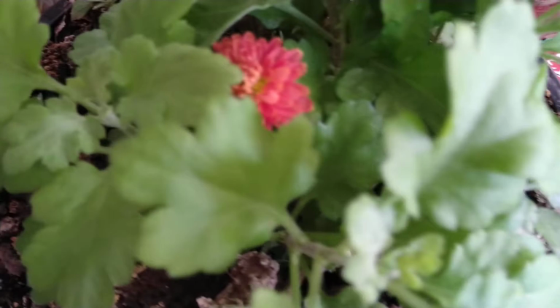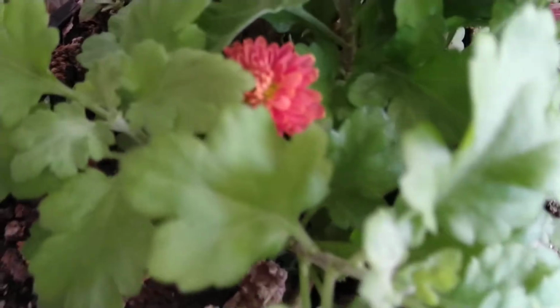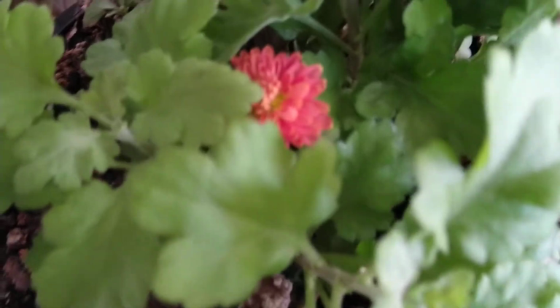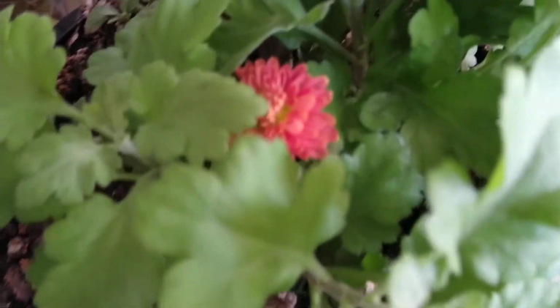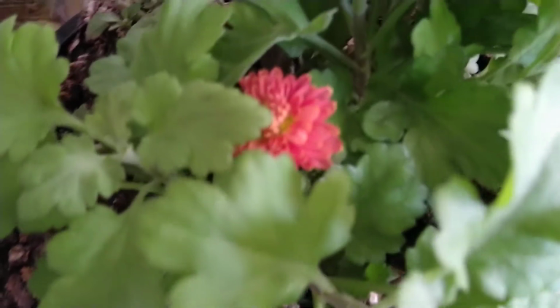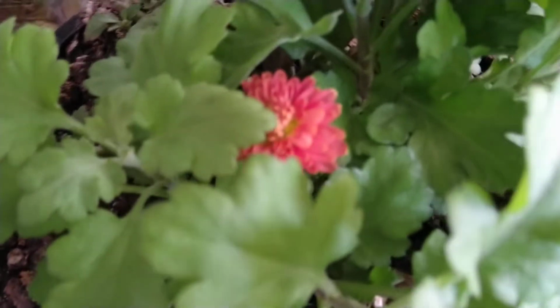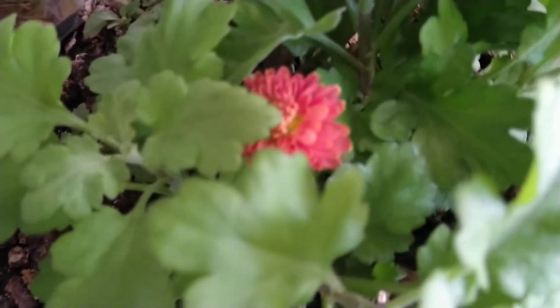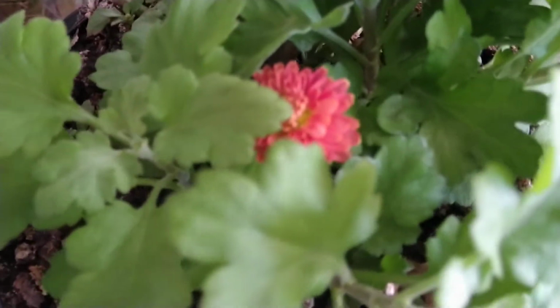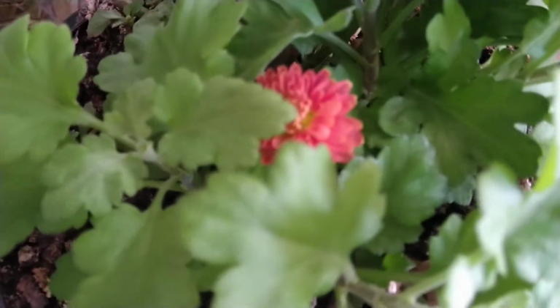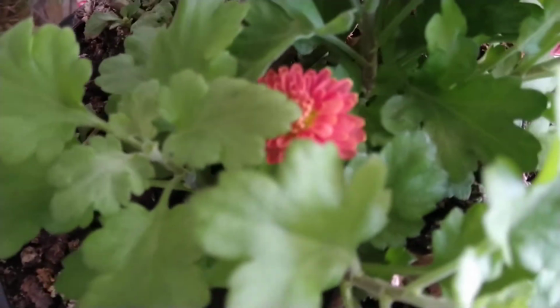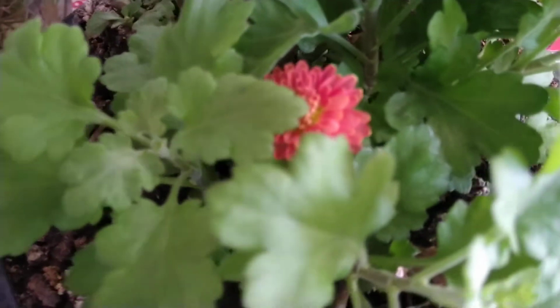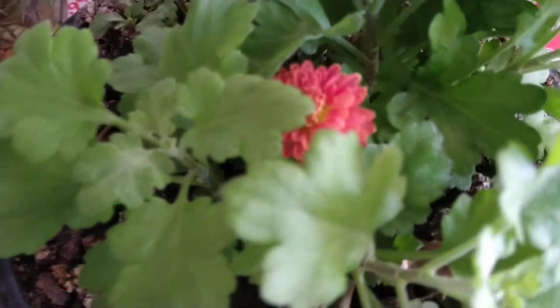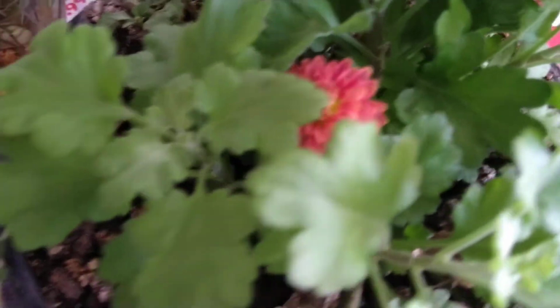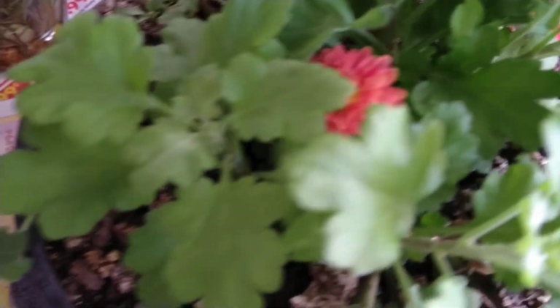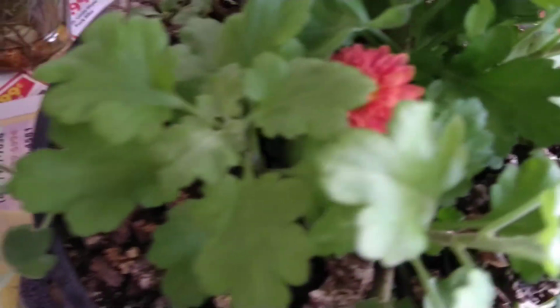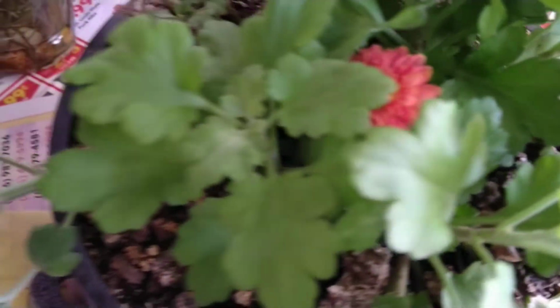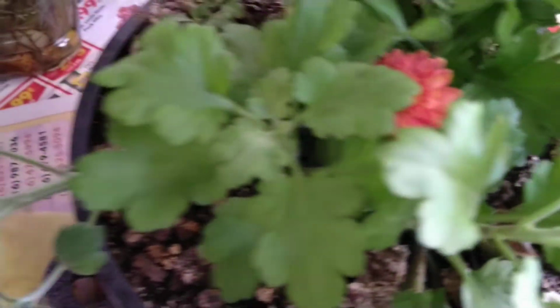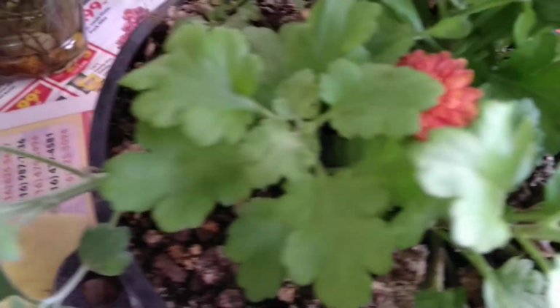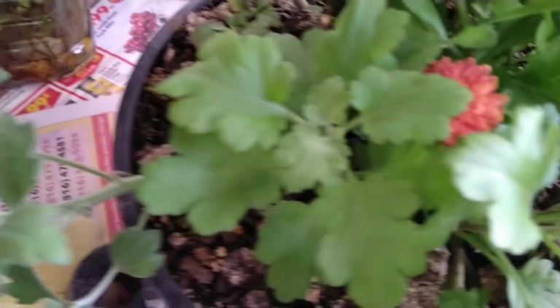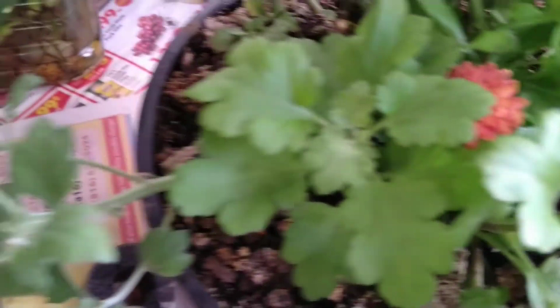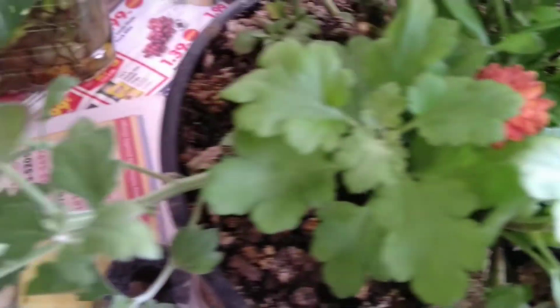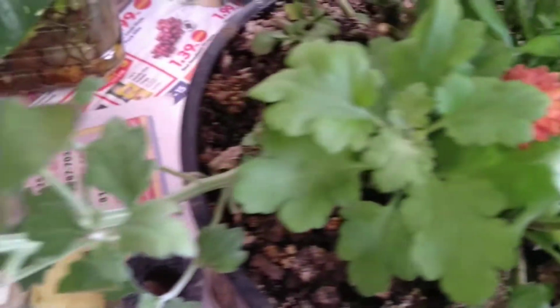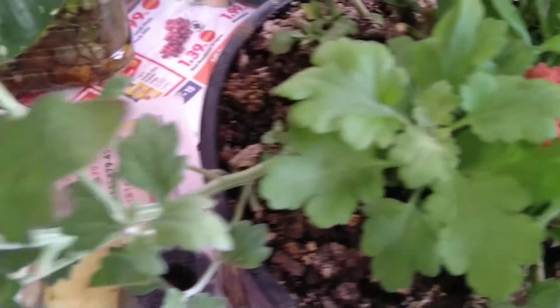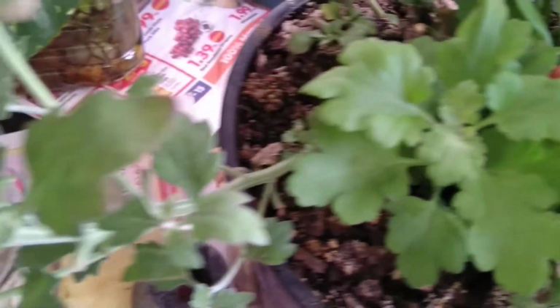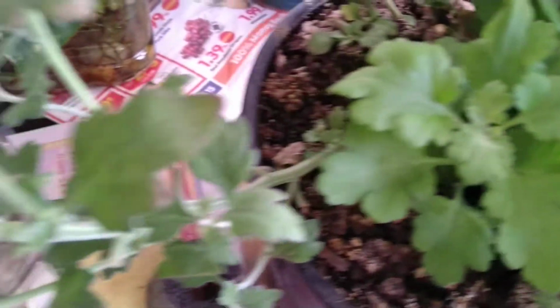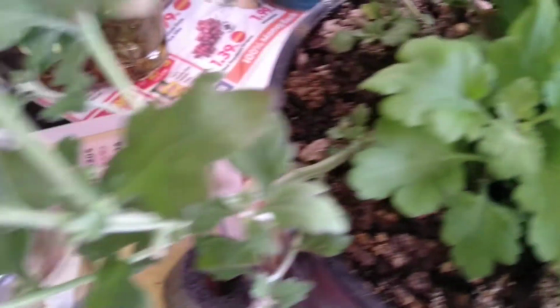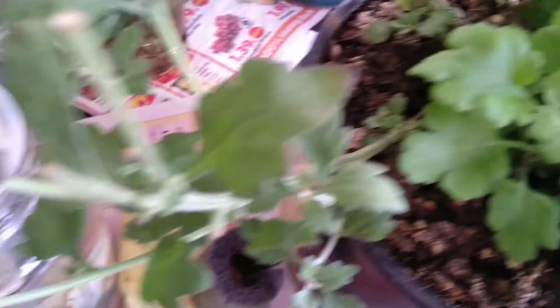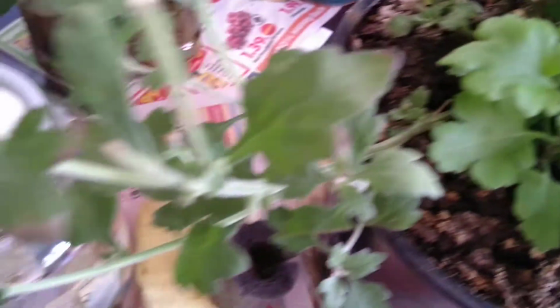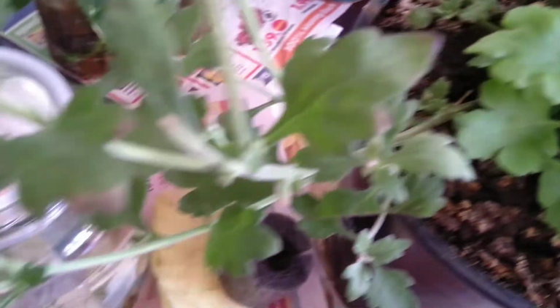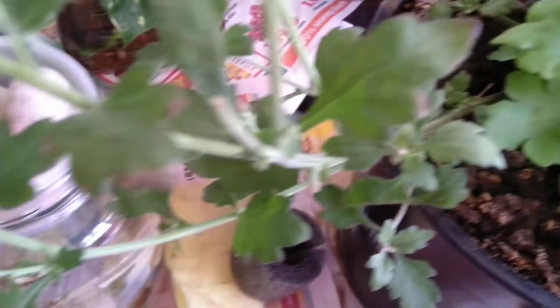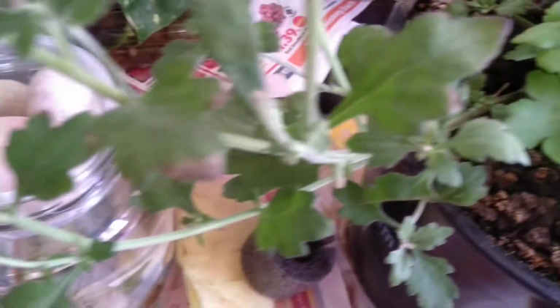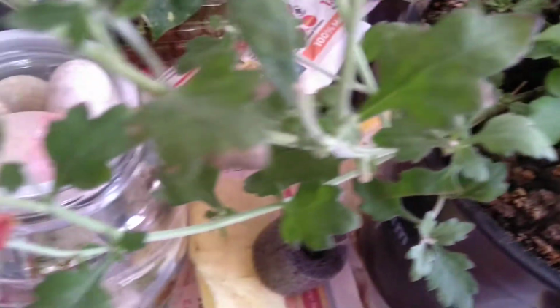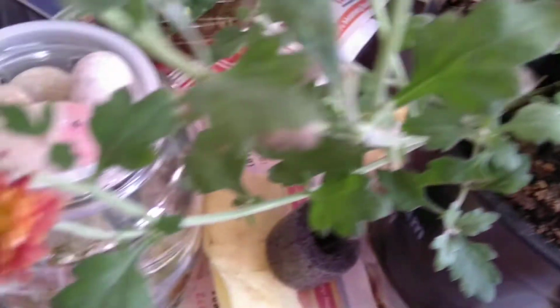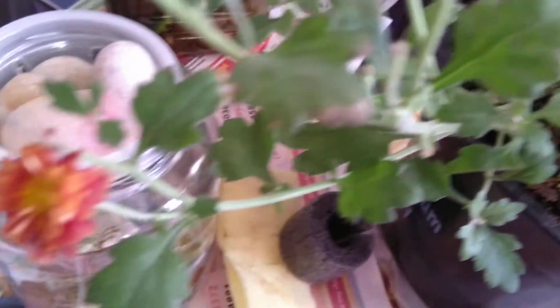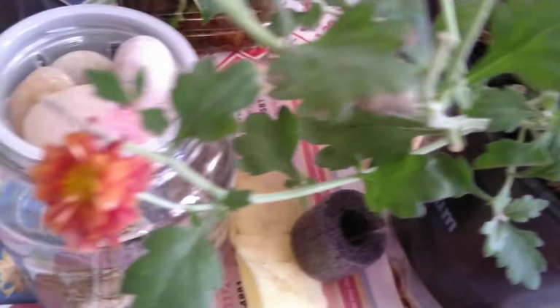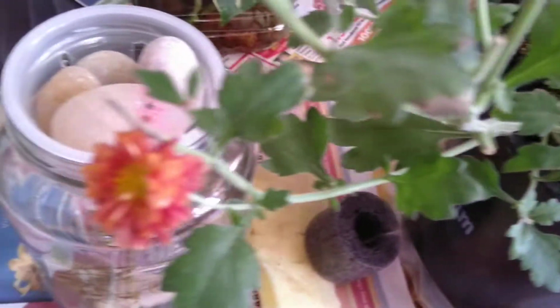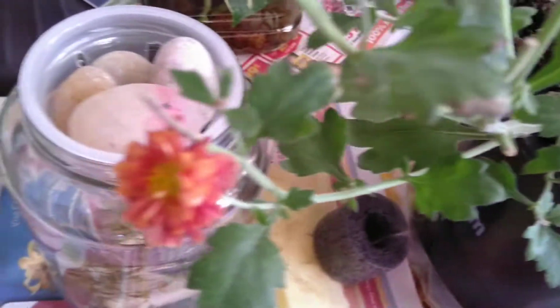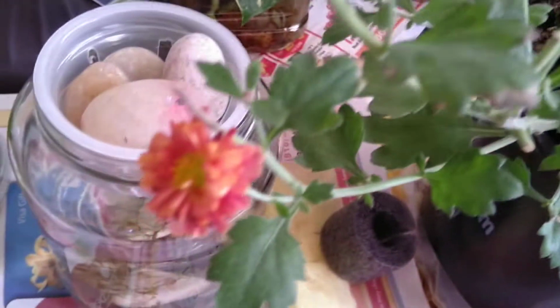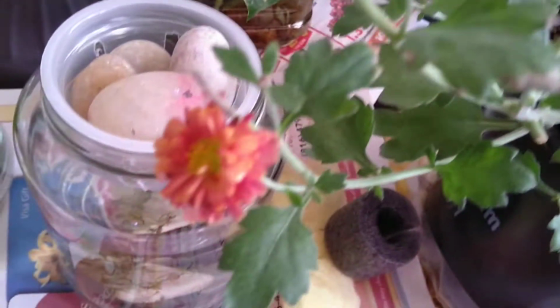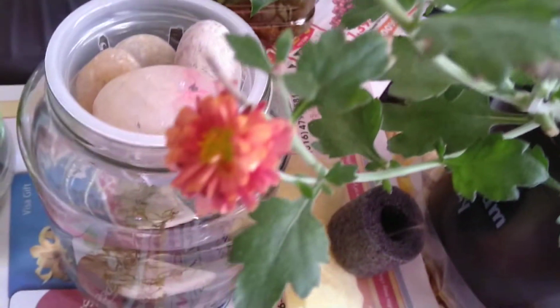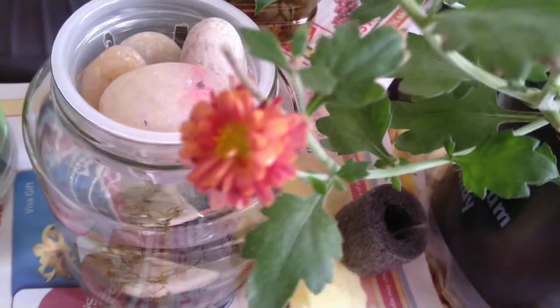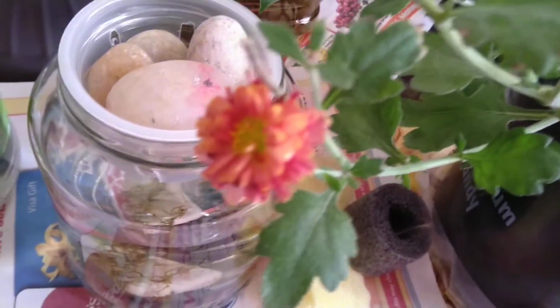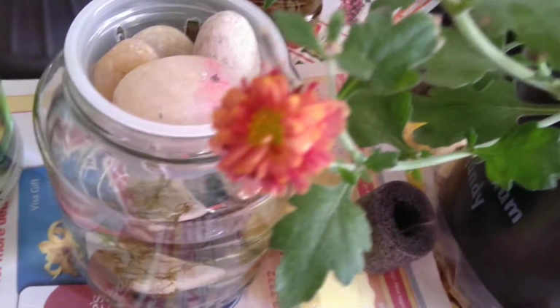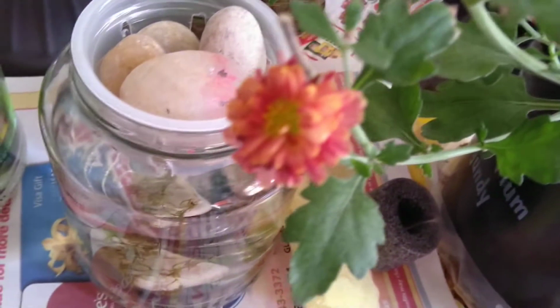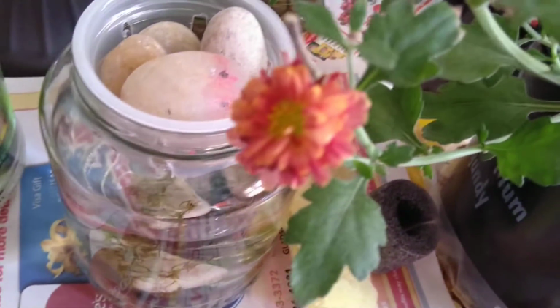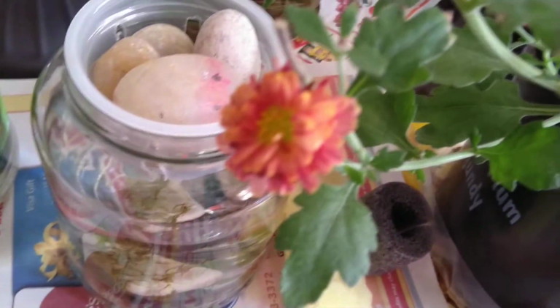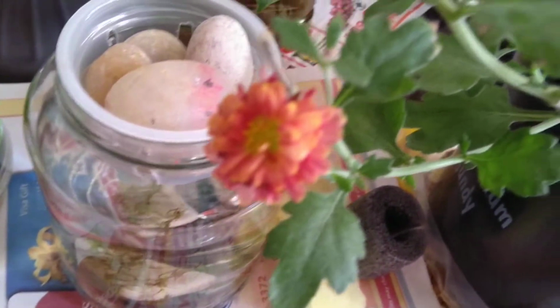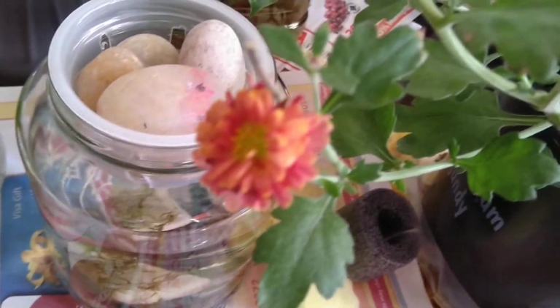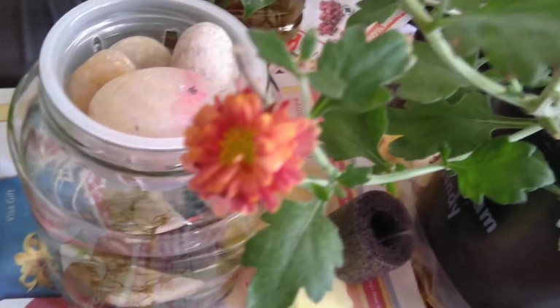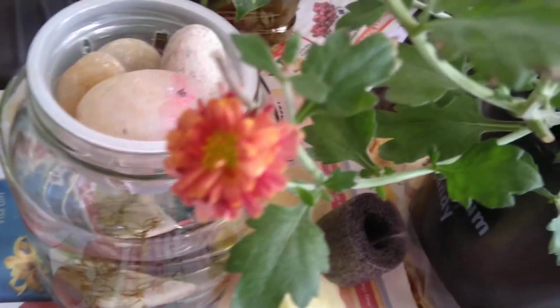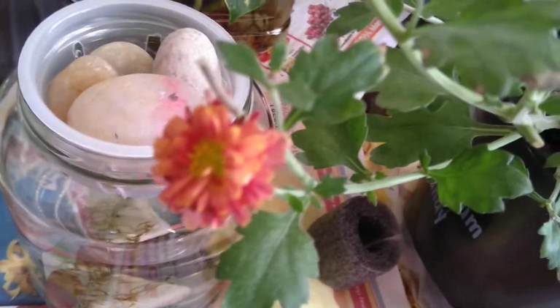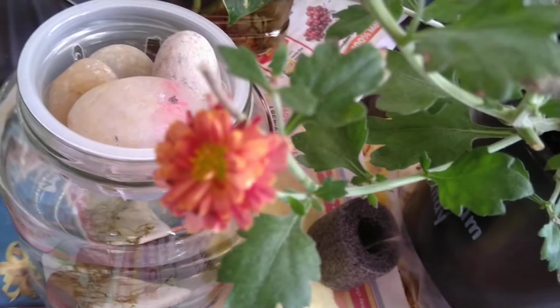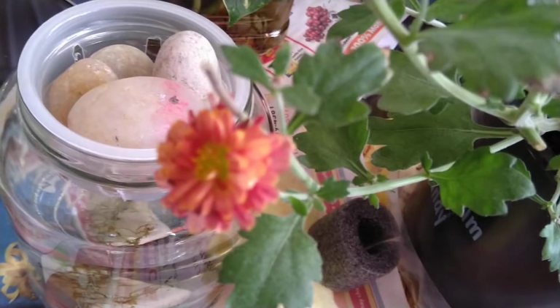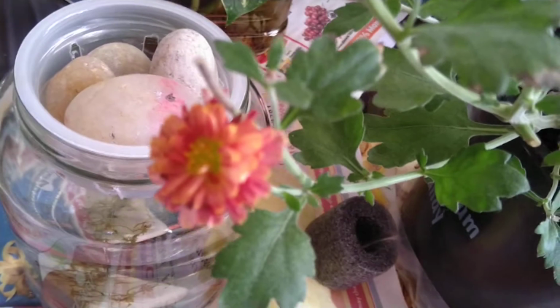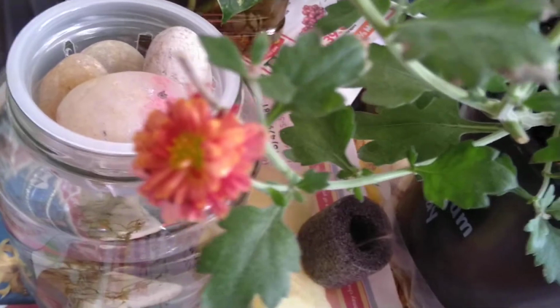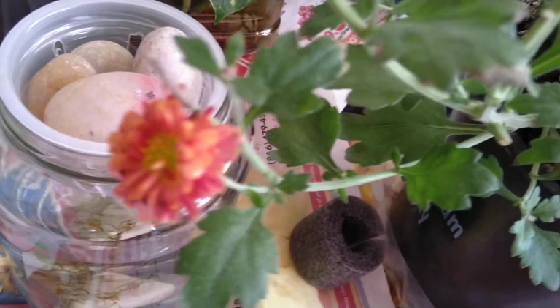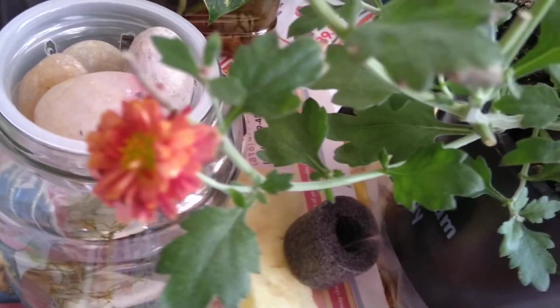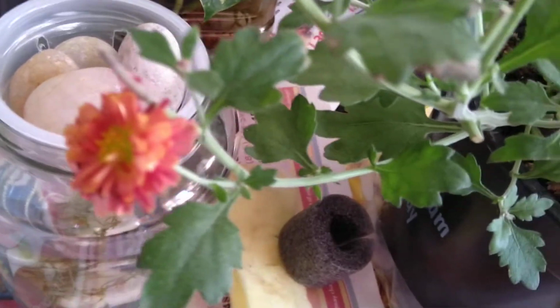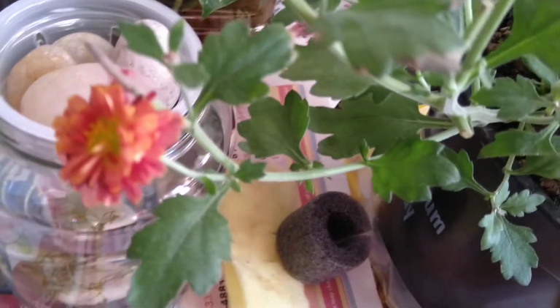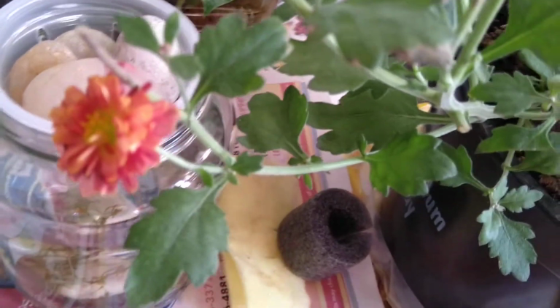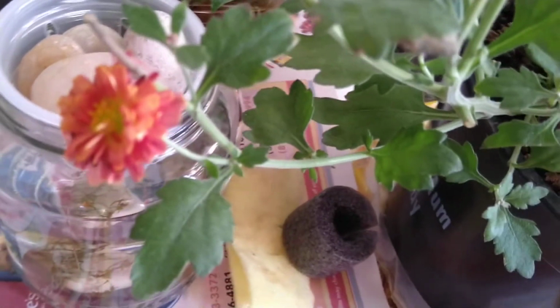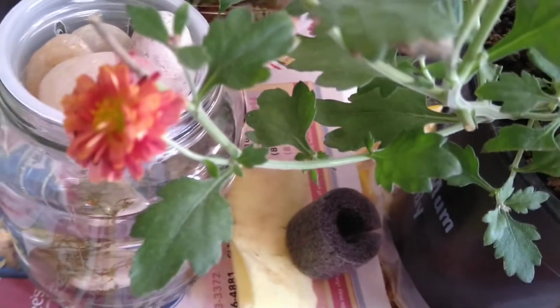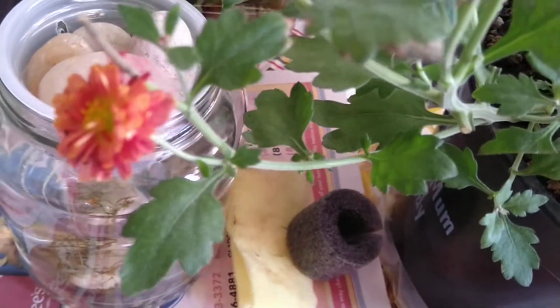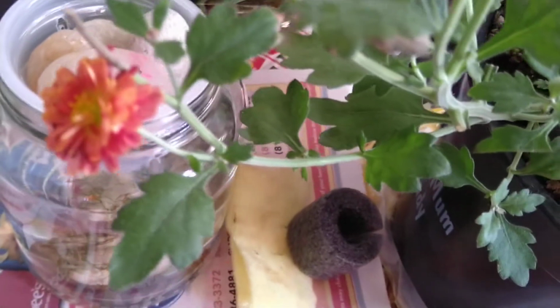I can see something inside here — the flowers! So pretty. And there is one here, that's why I did not cut that one off, because it has a flower.